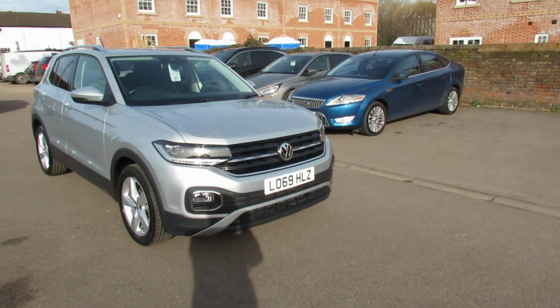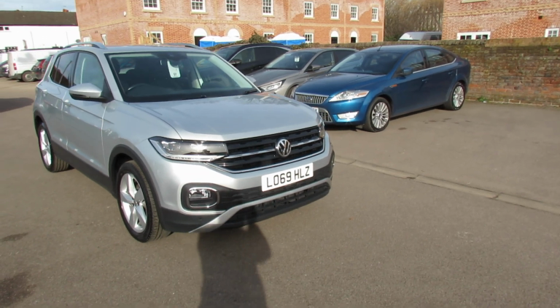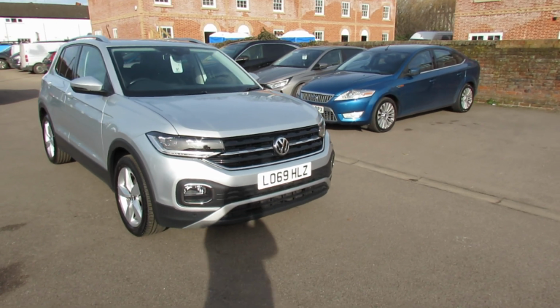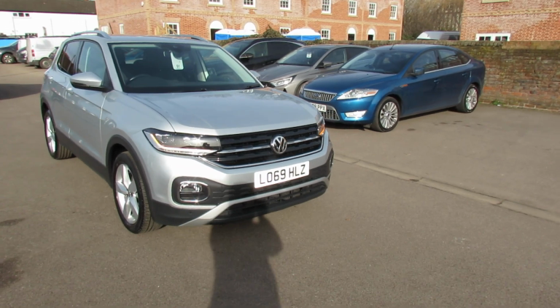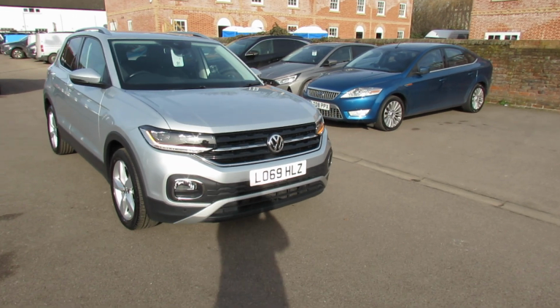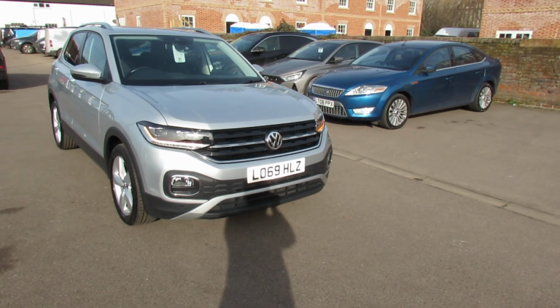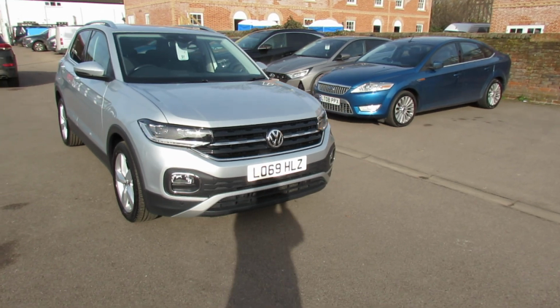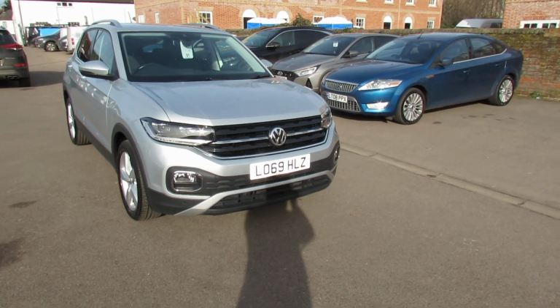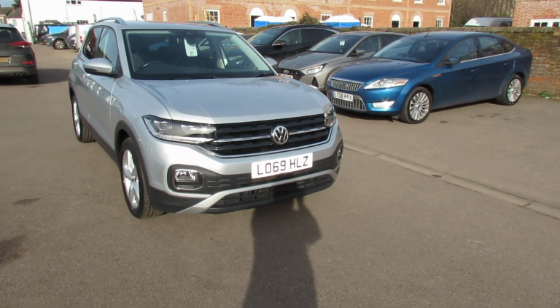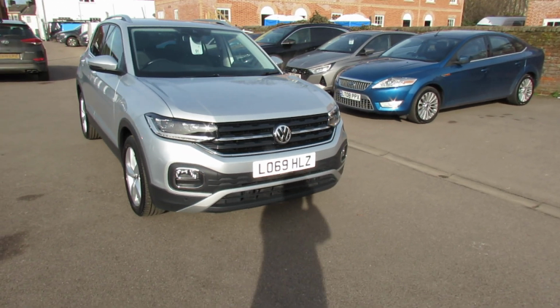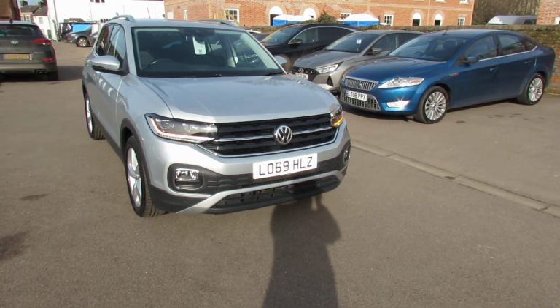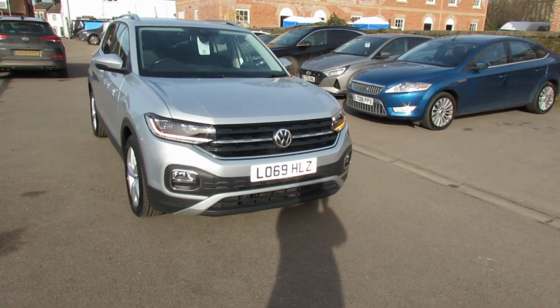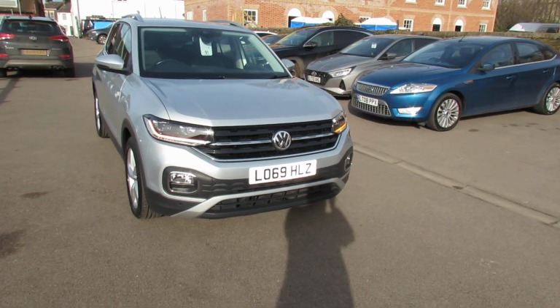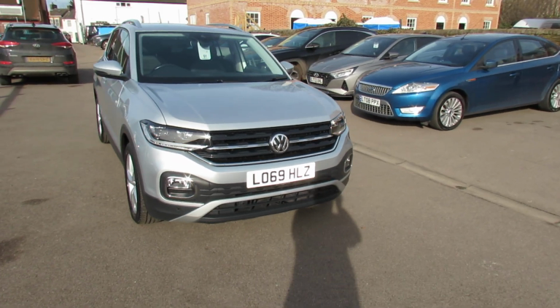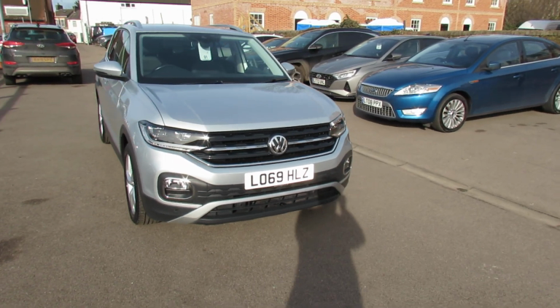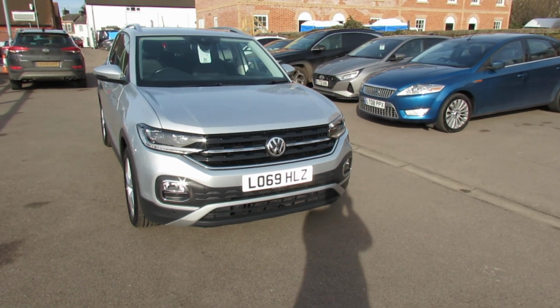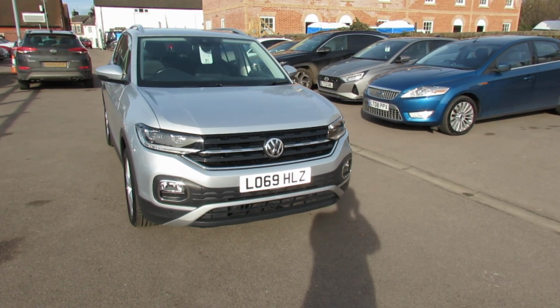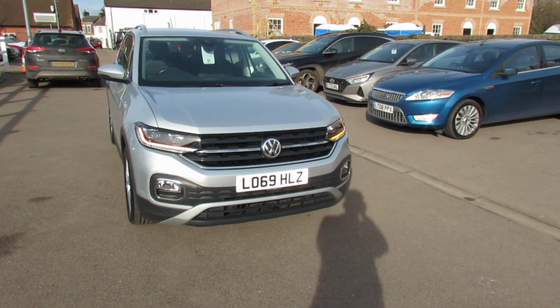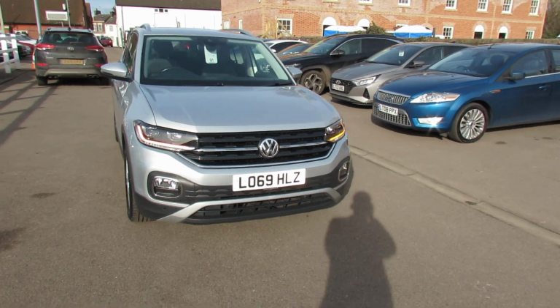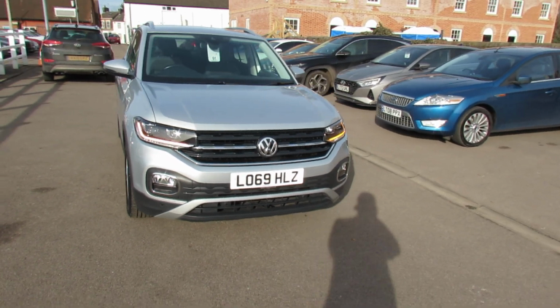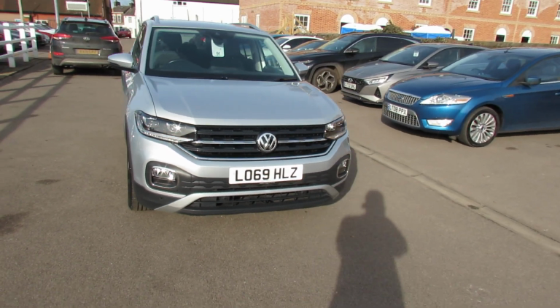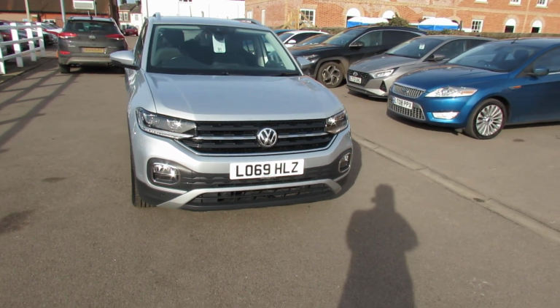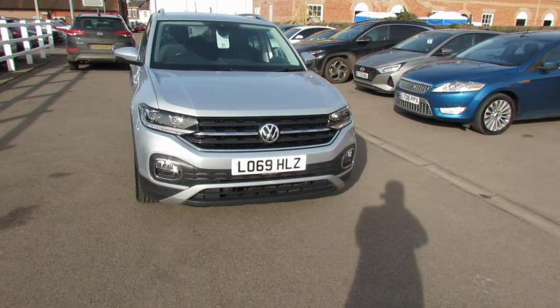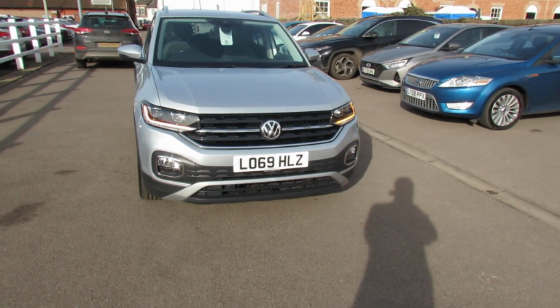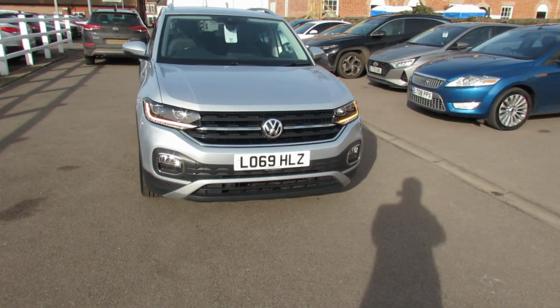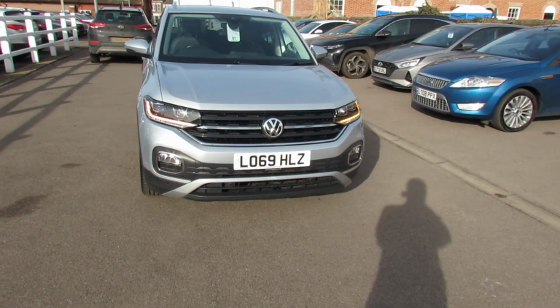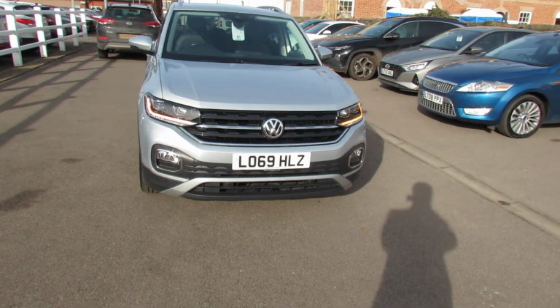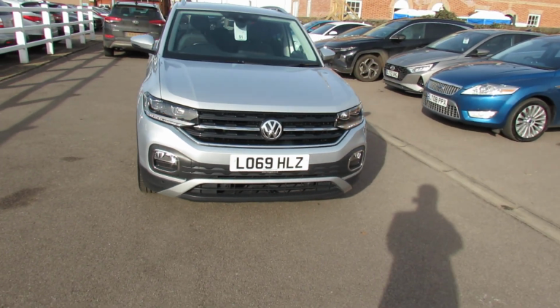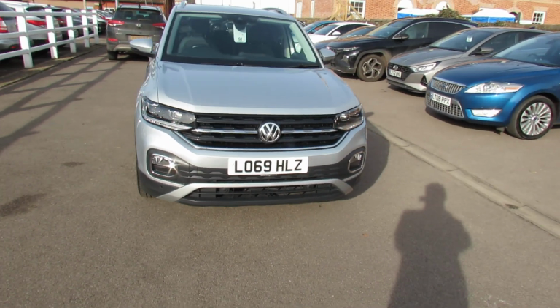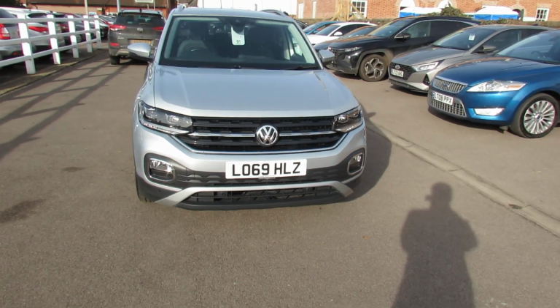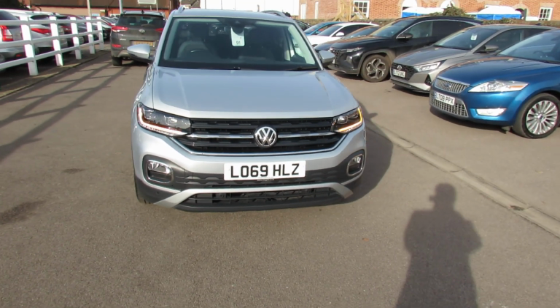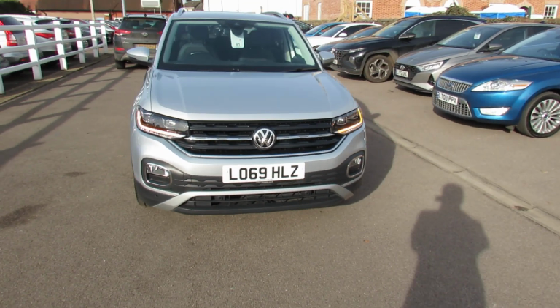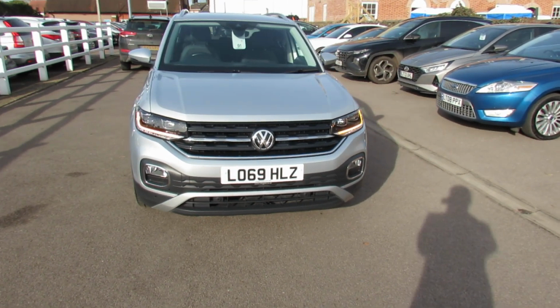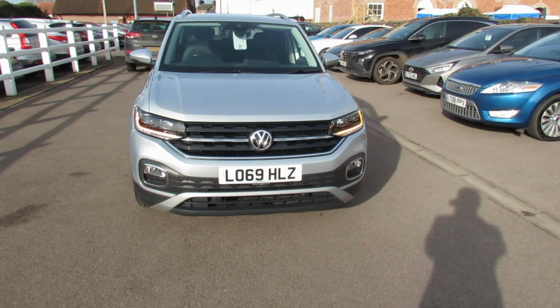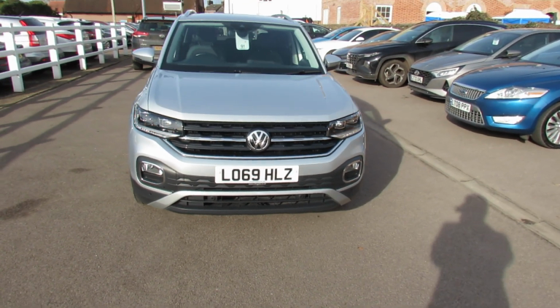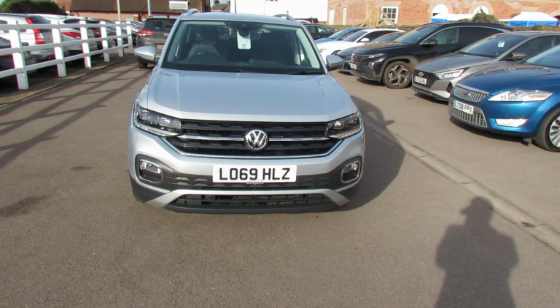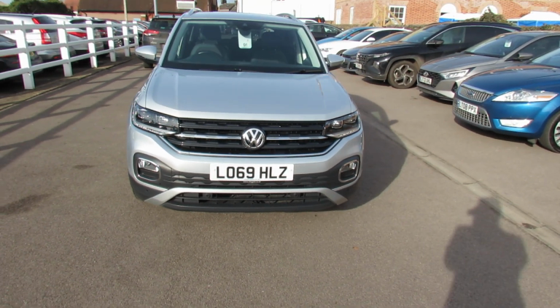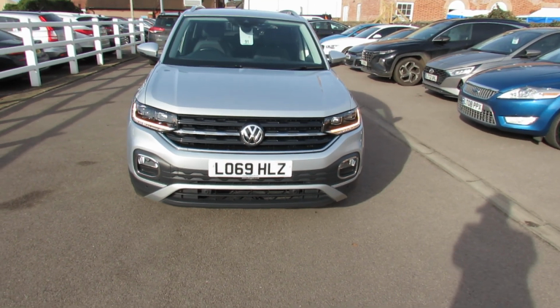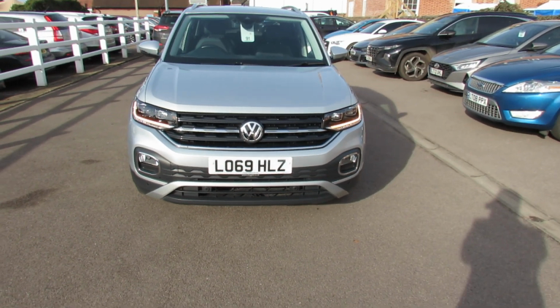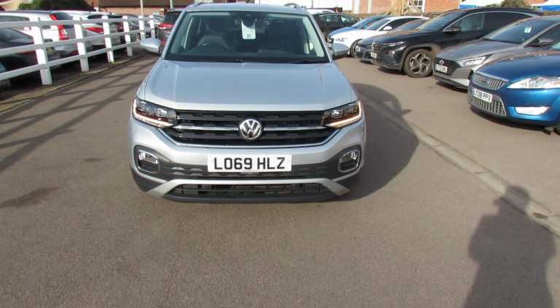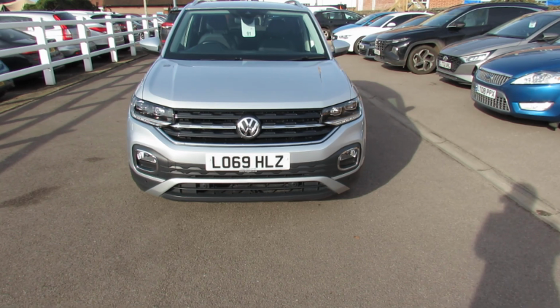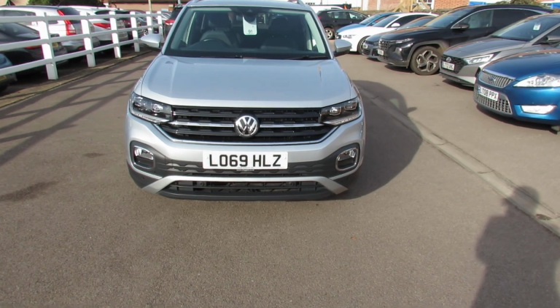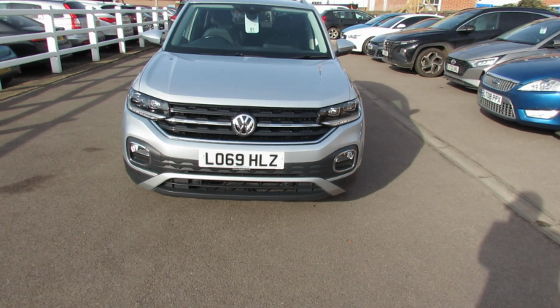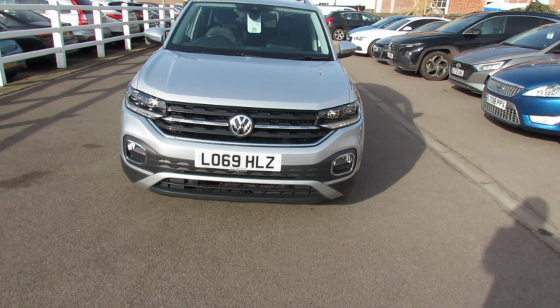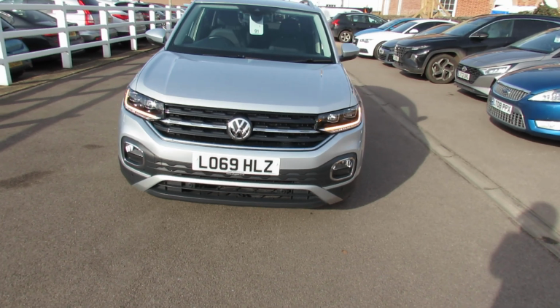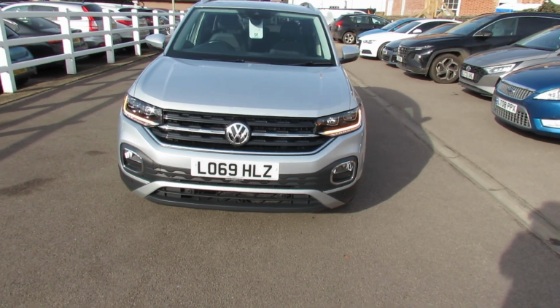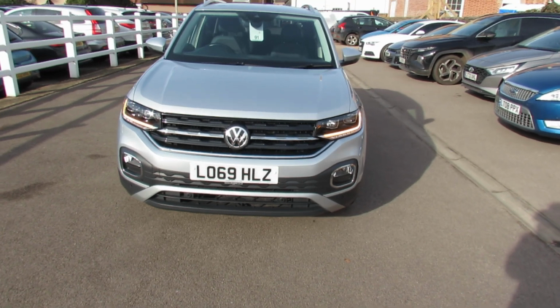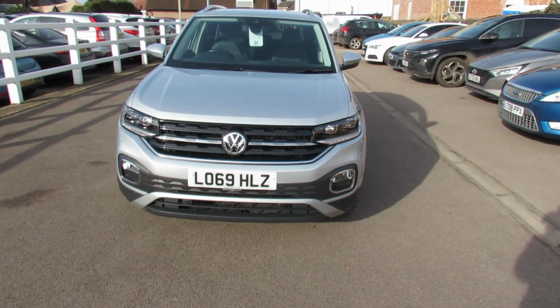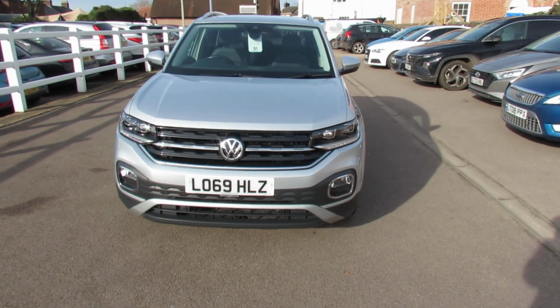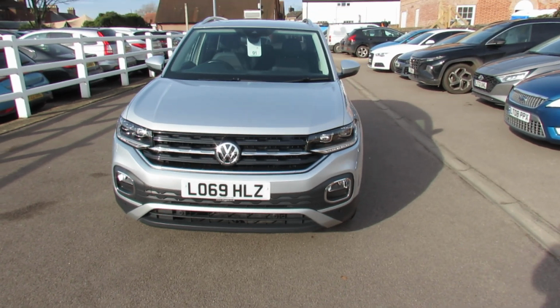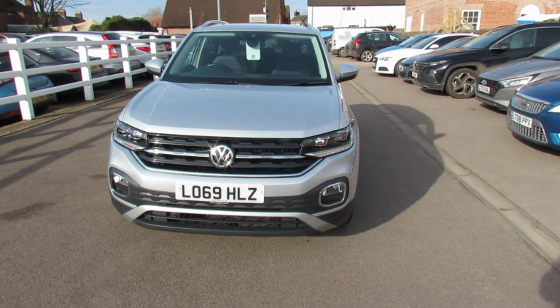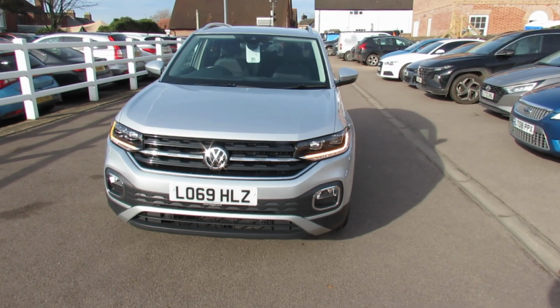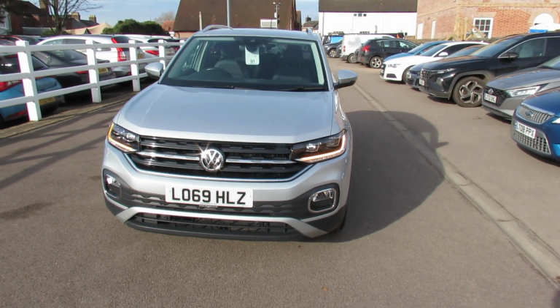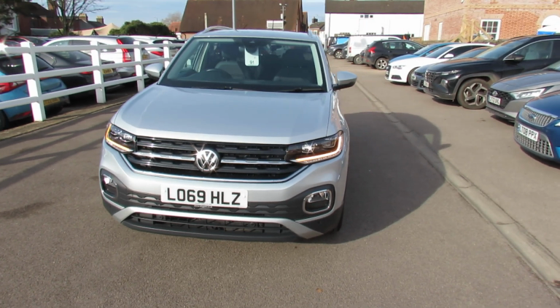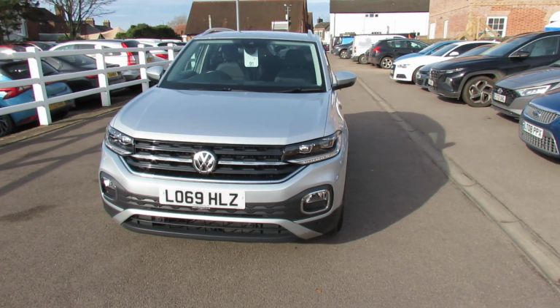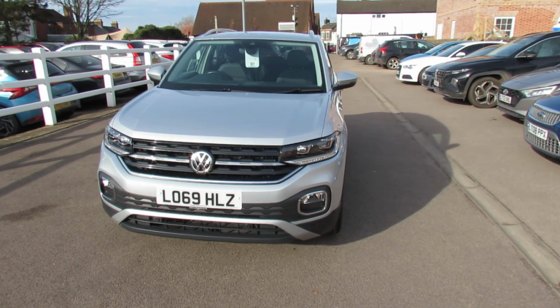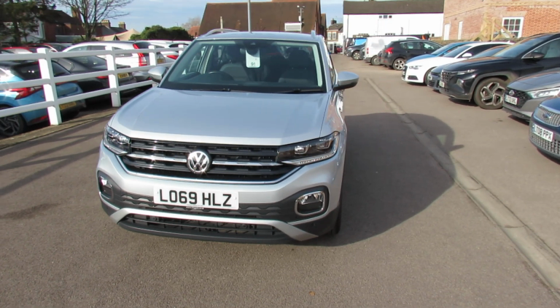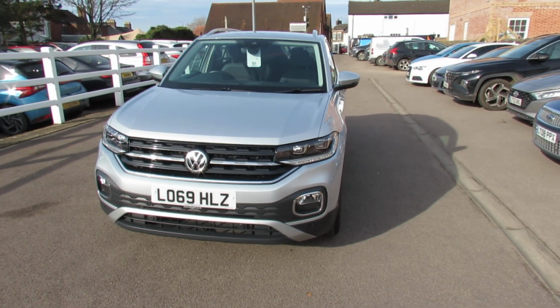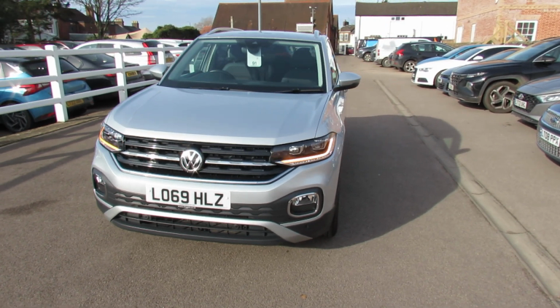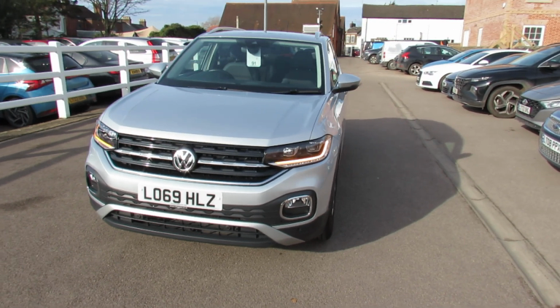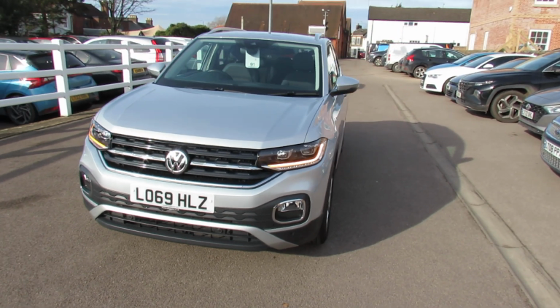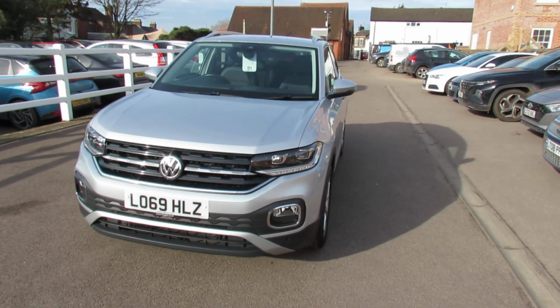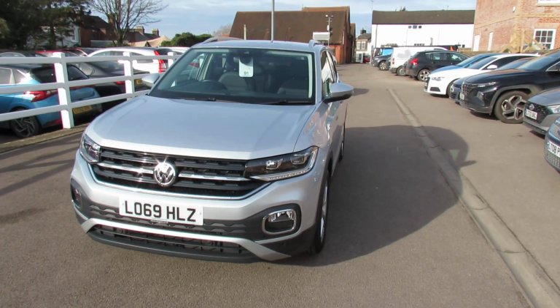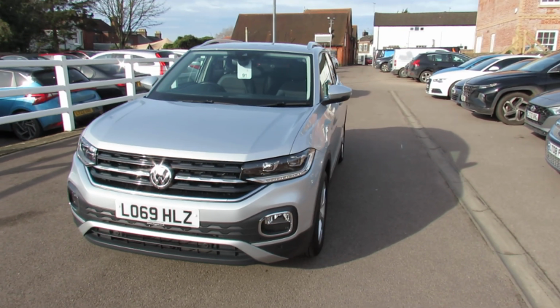Starting at the front, we've got front parking sensors, front fog lights, and you've also got daytime running lights on the car.